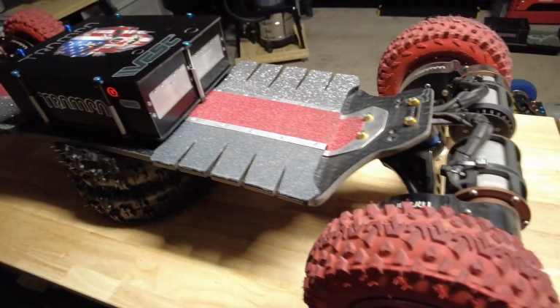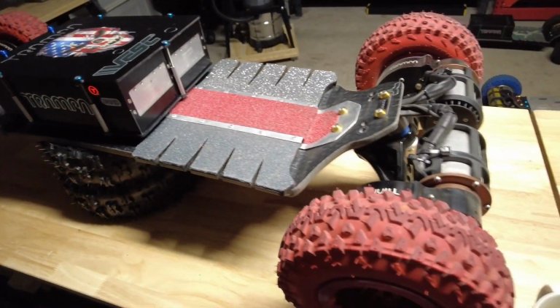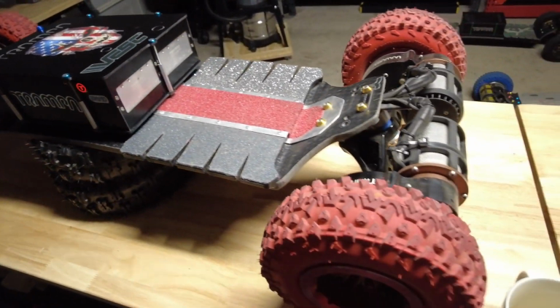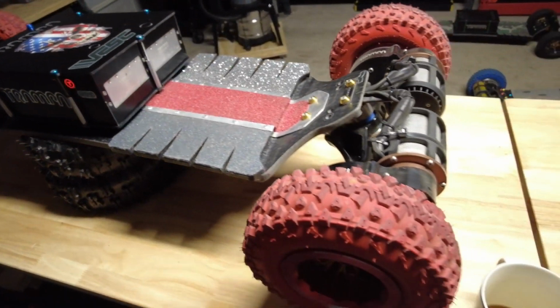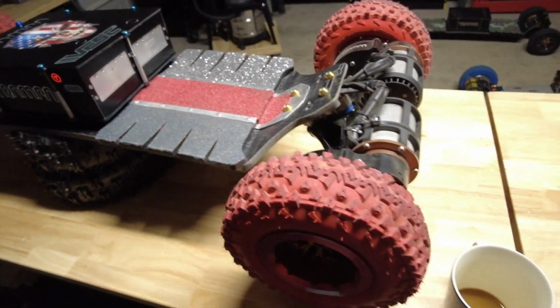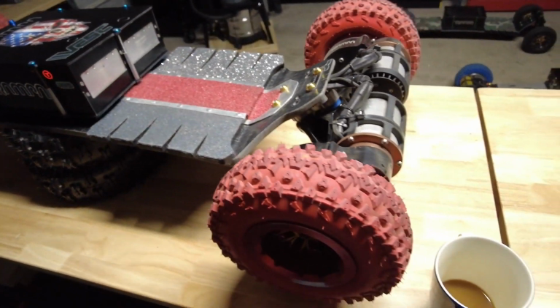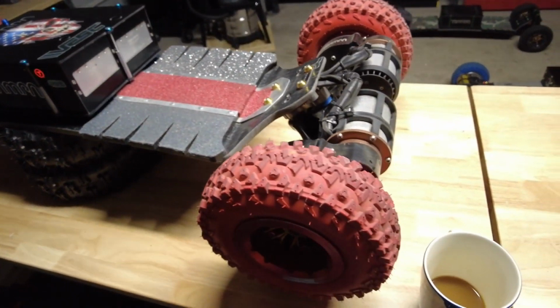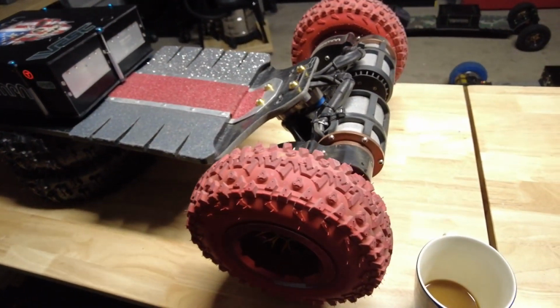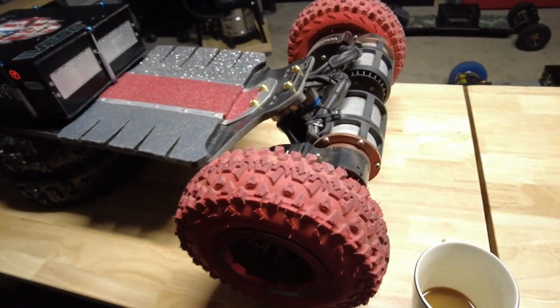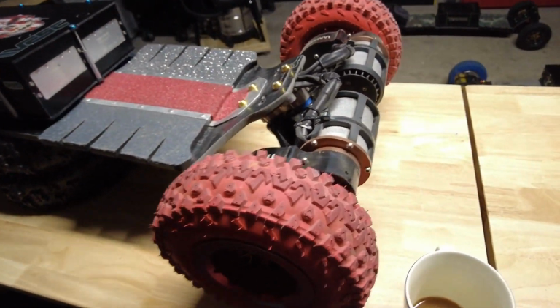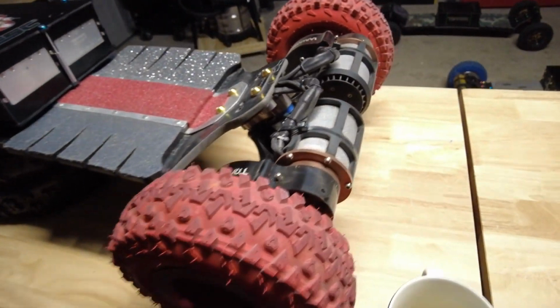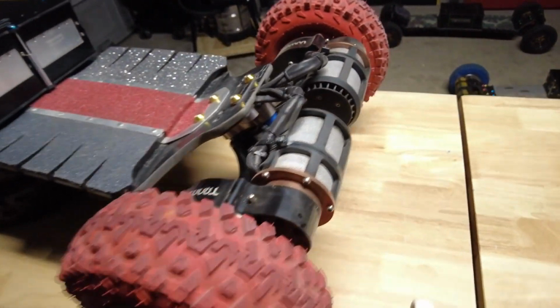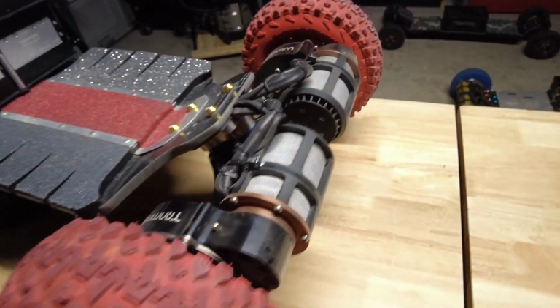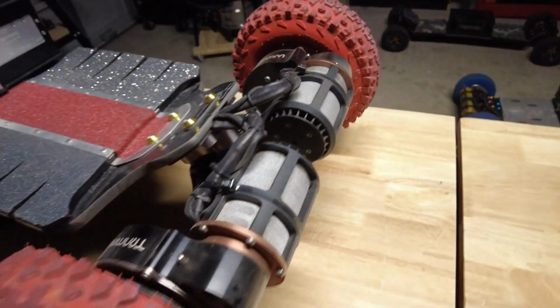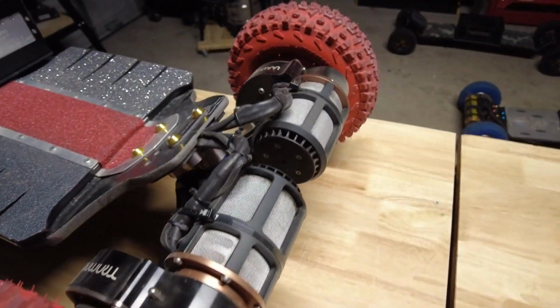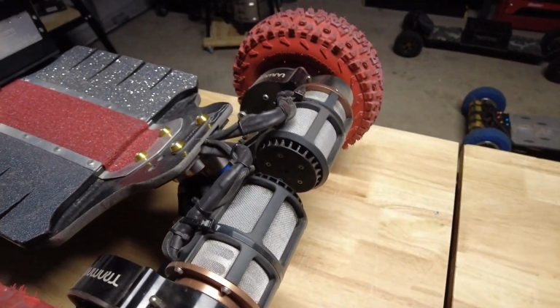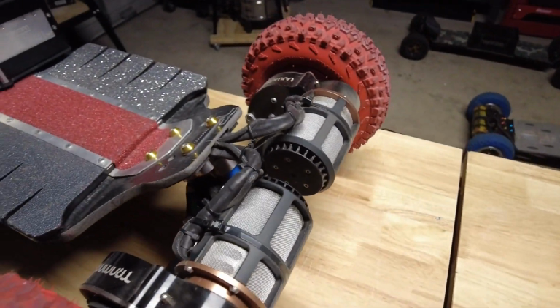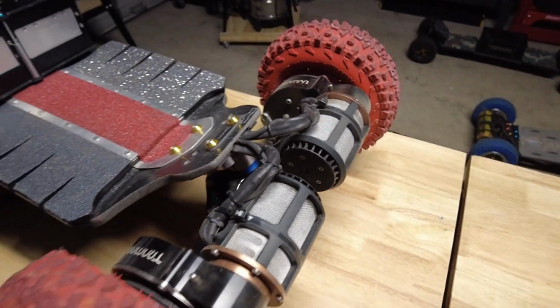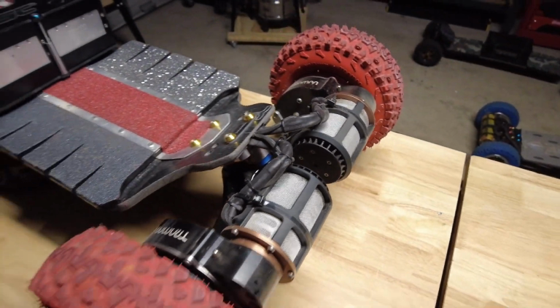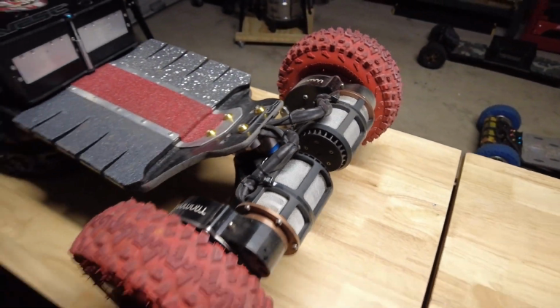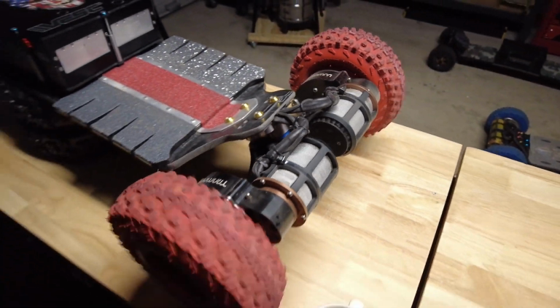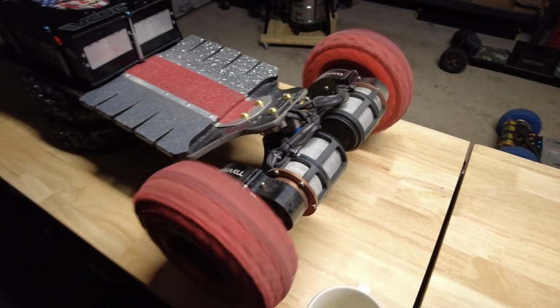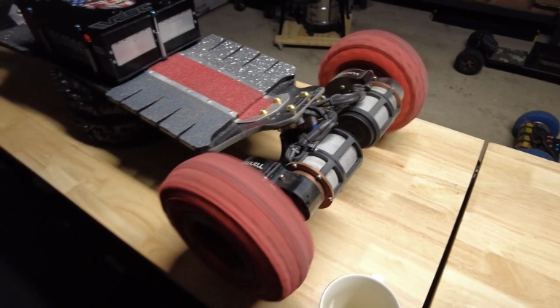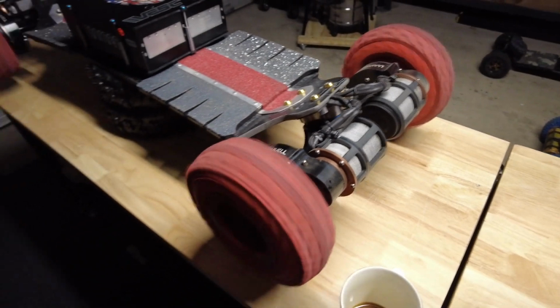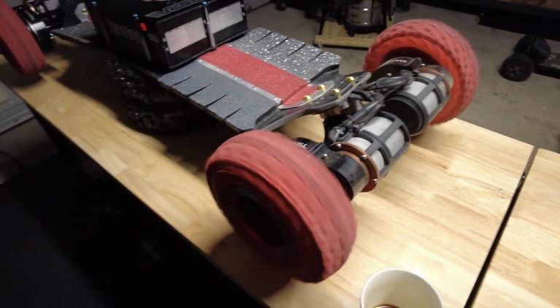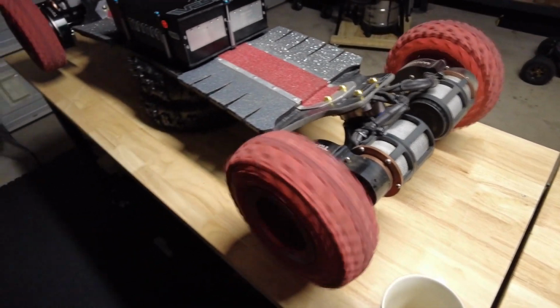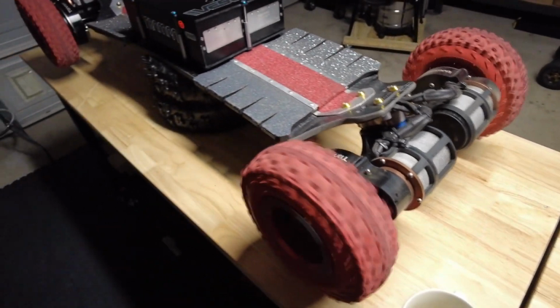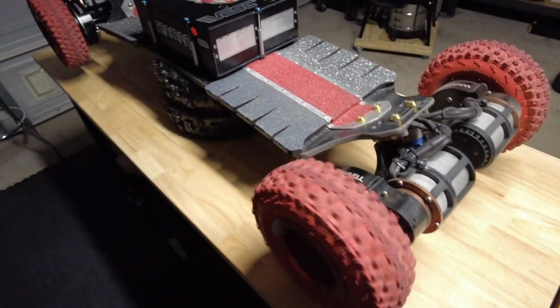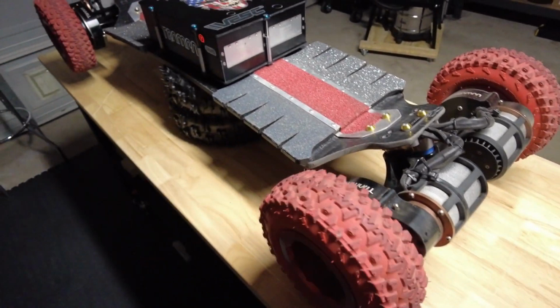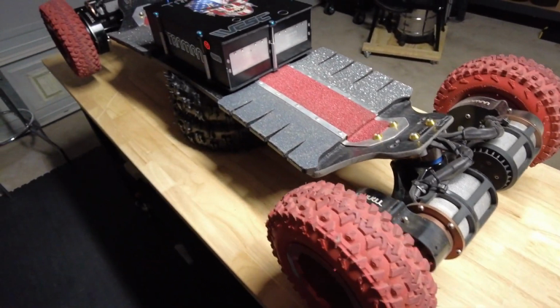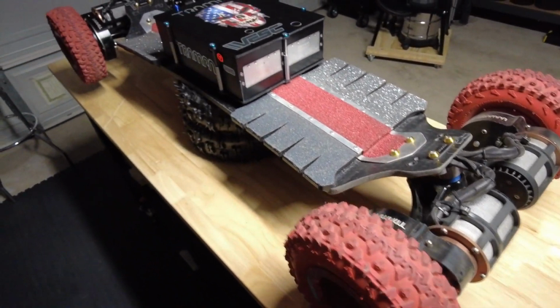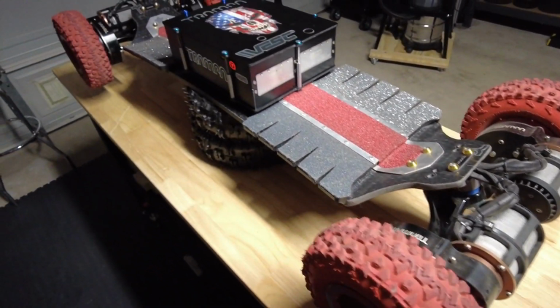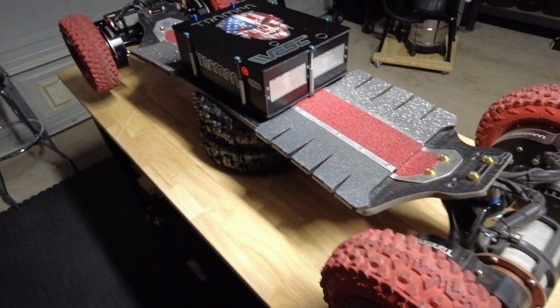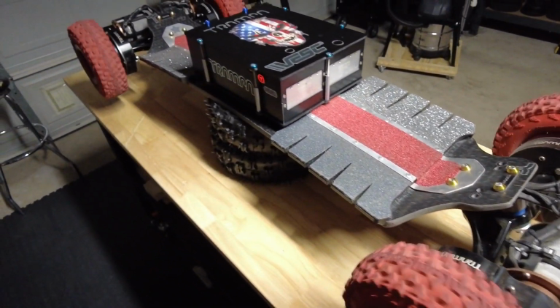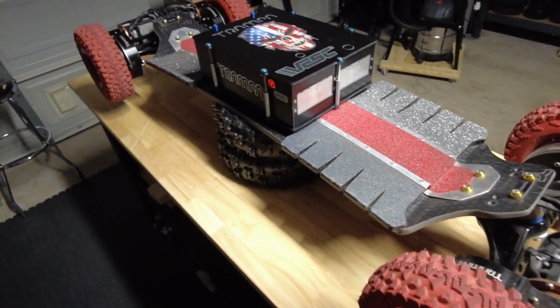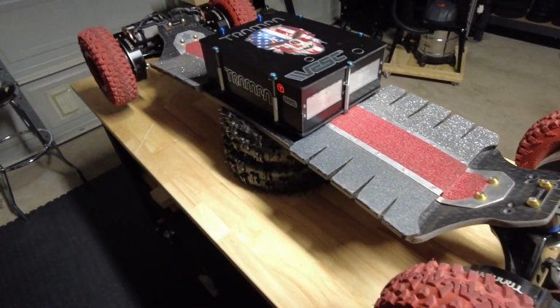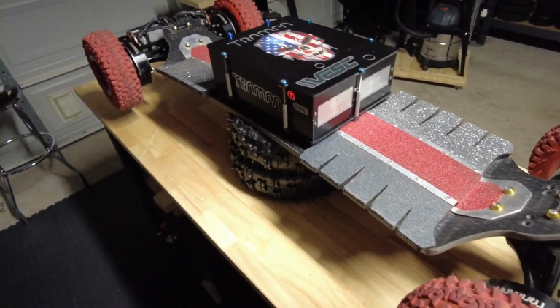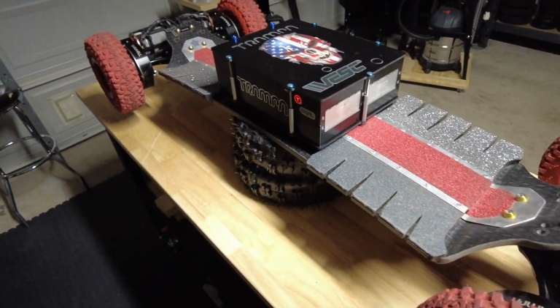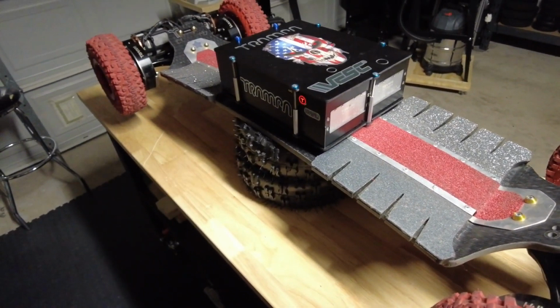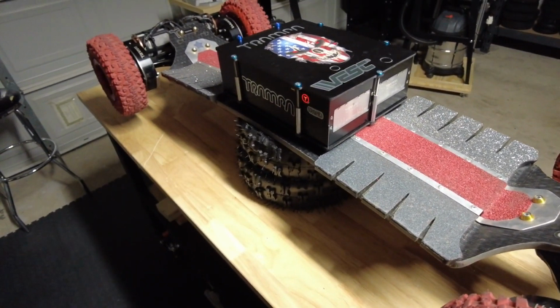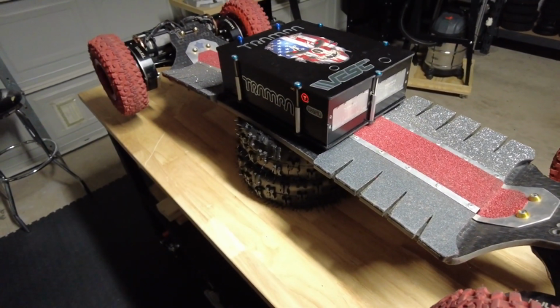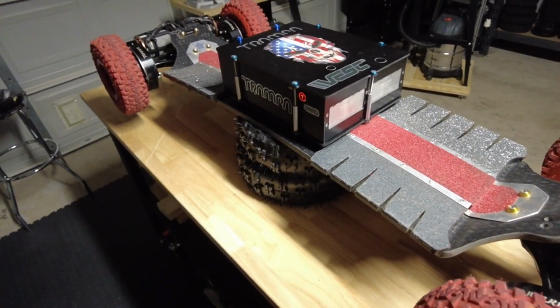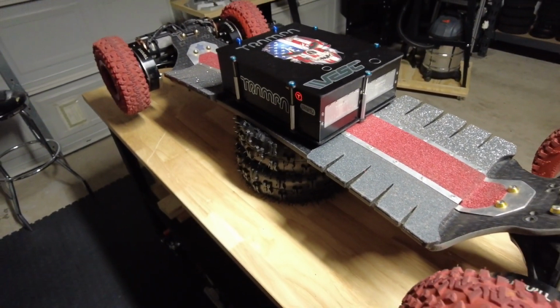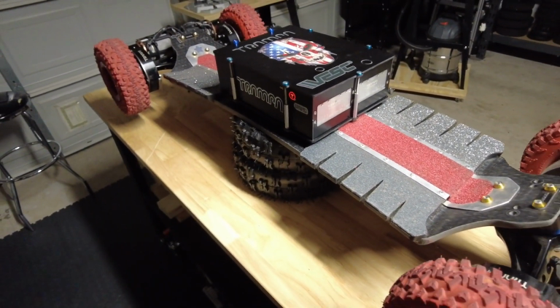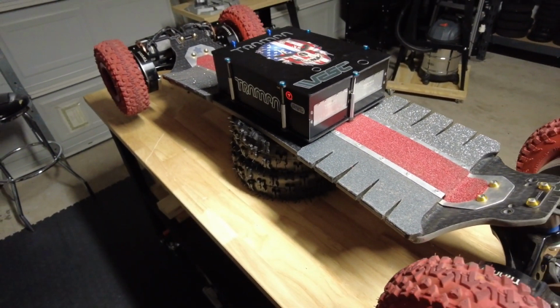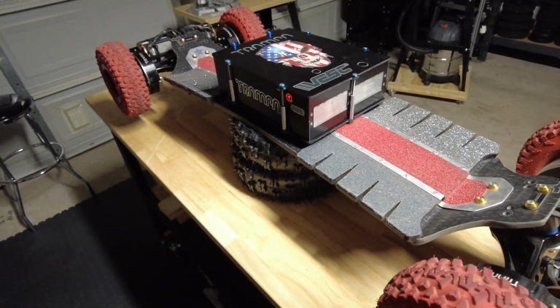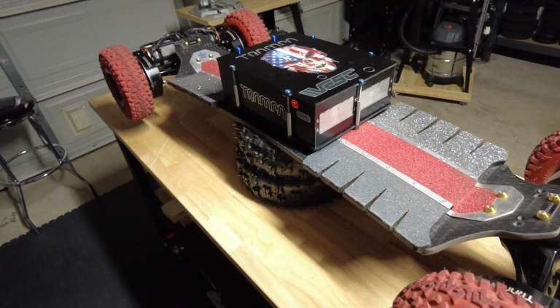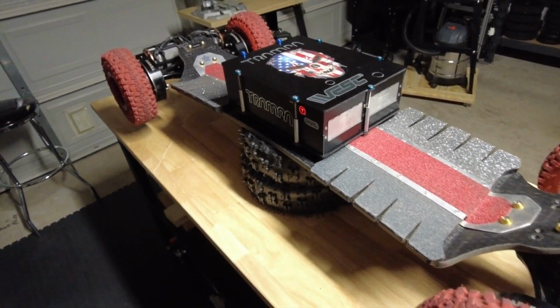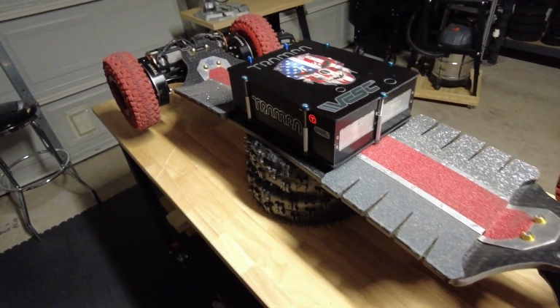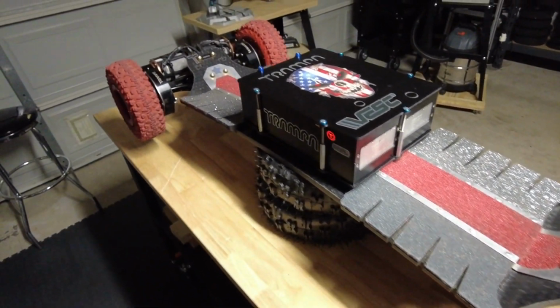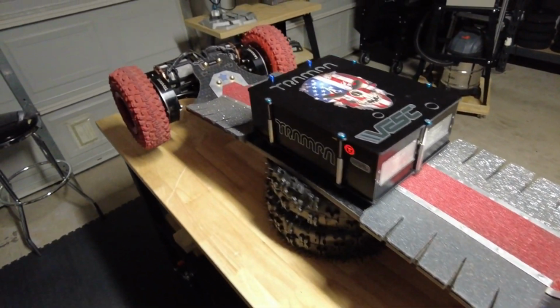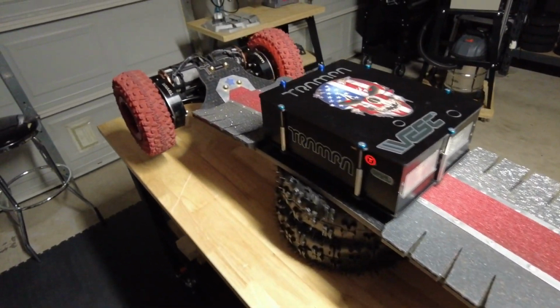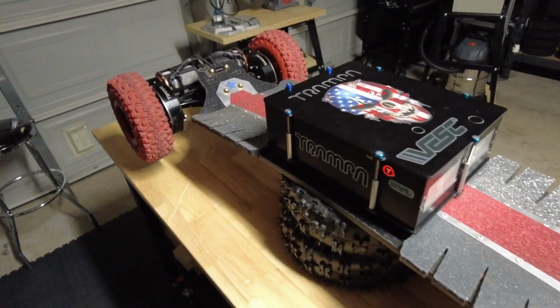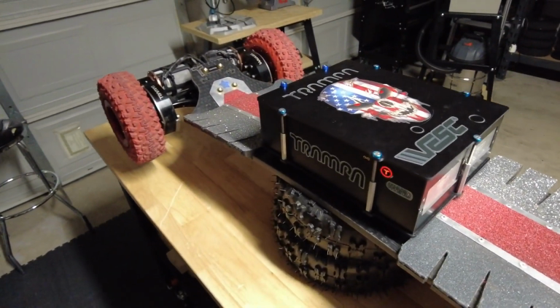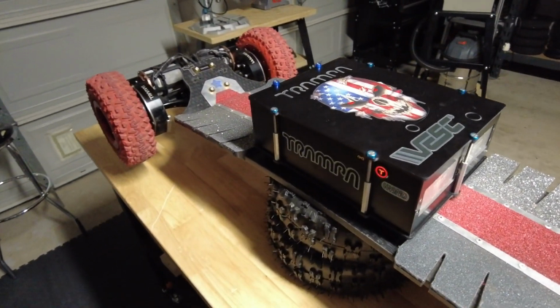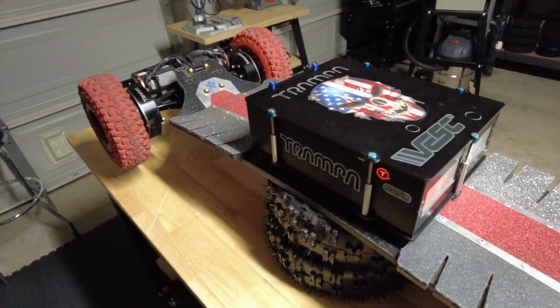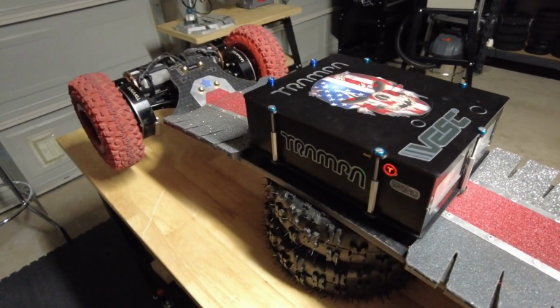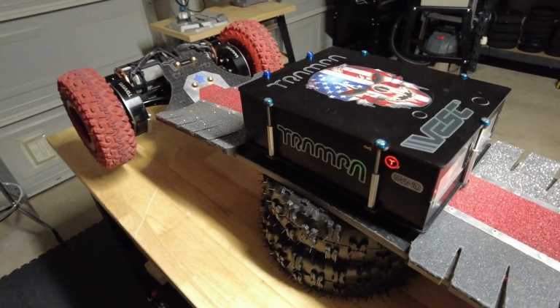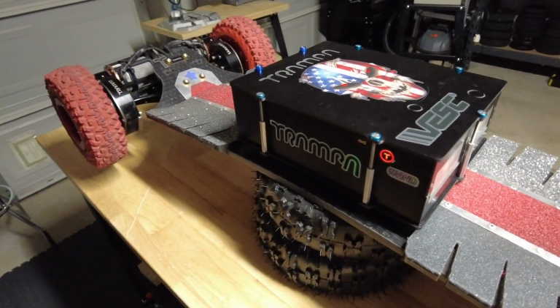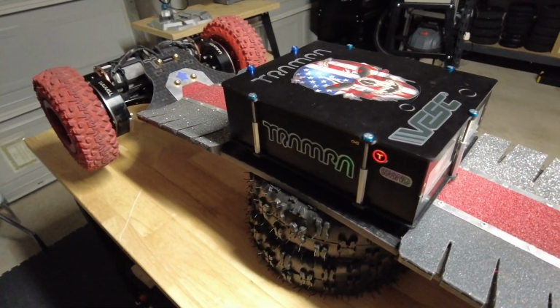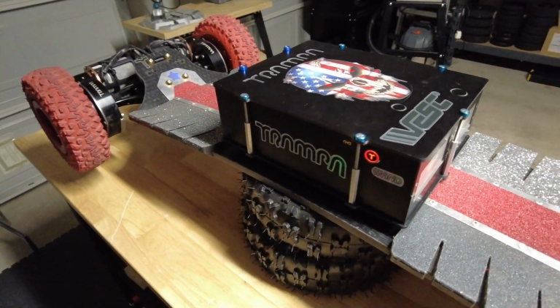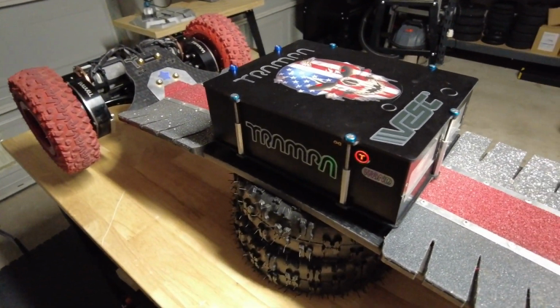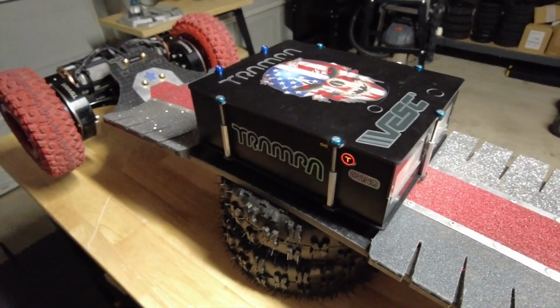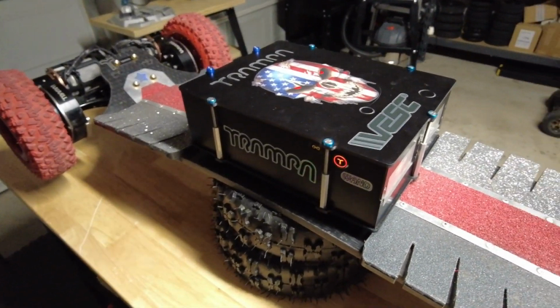So I'm gonna get this thing out for a test ride soon and see how she goes.